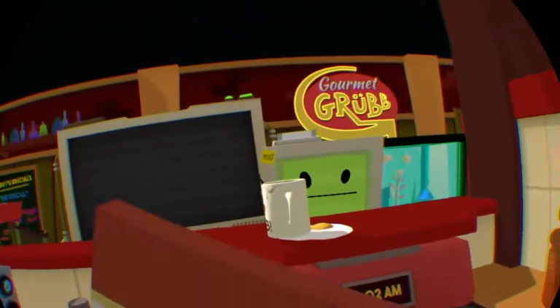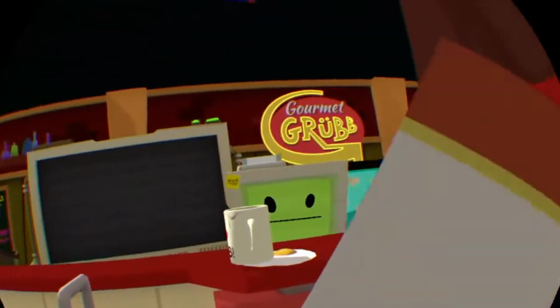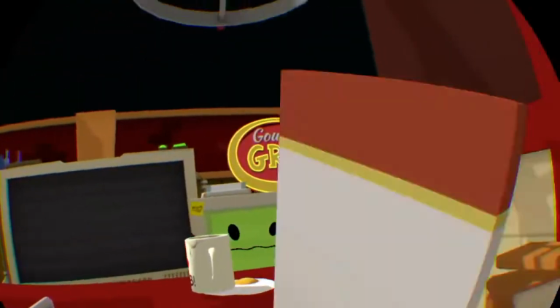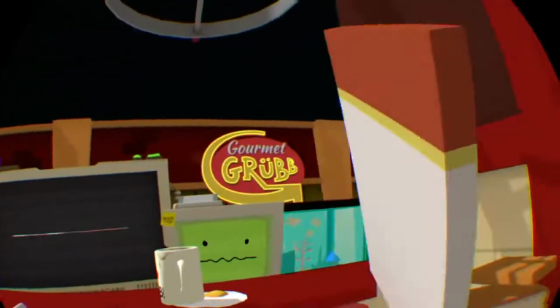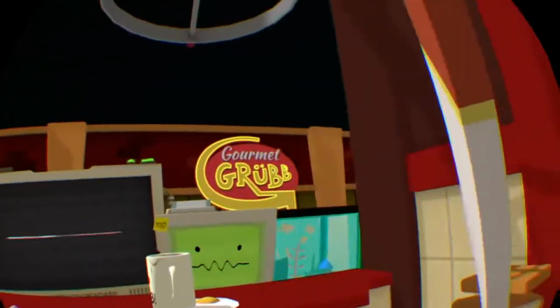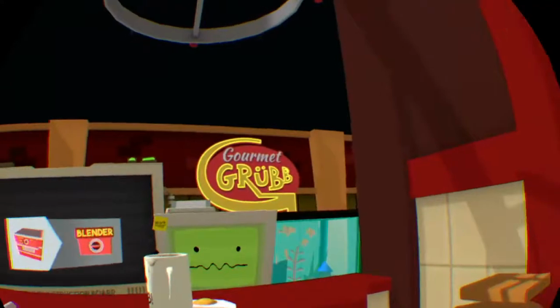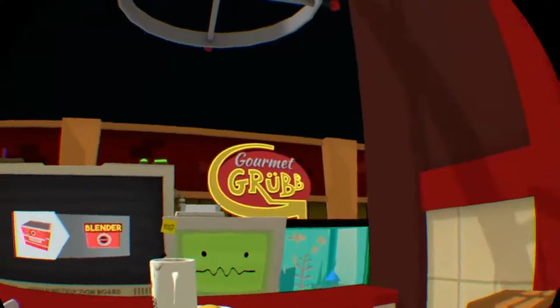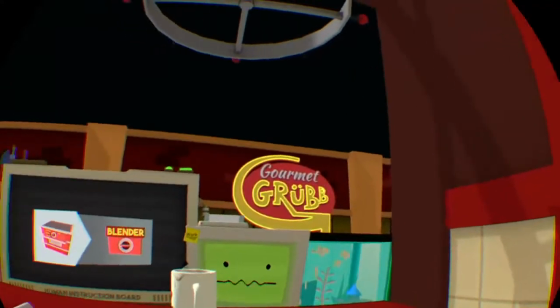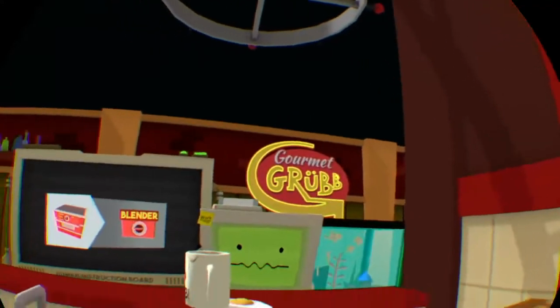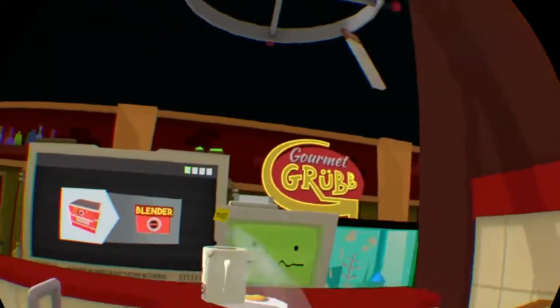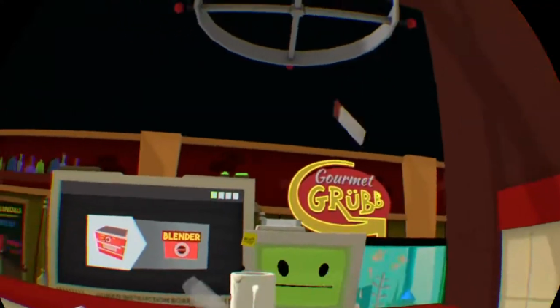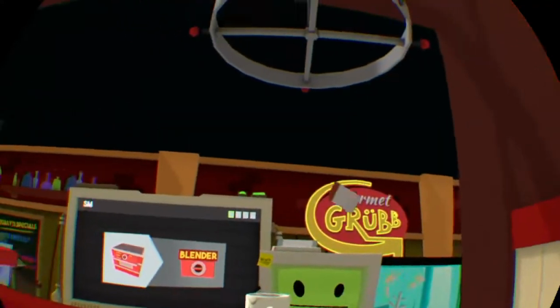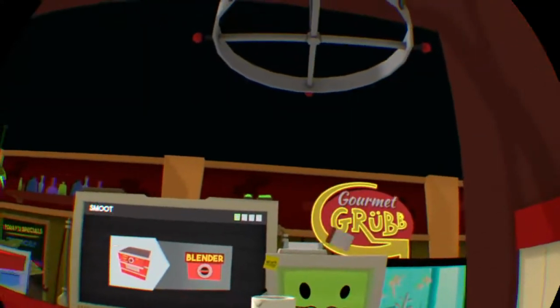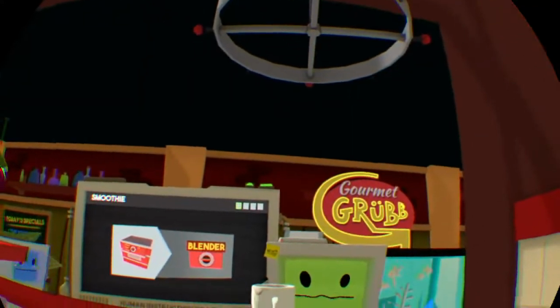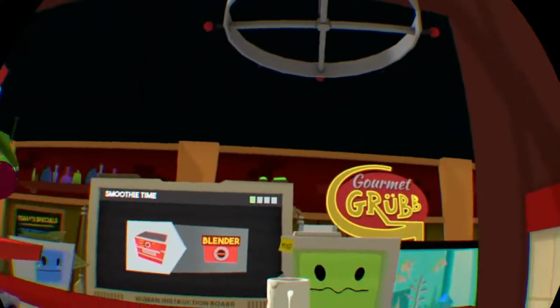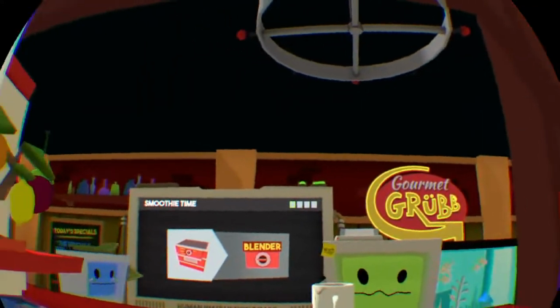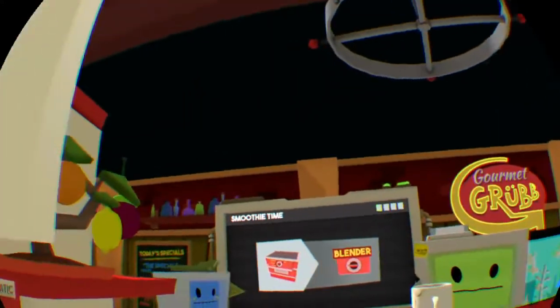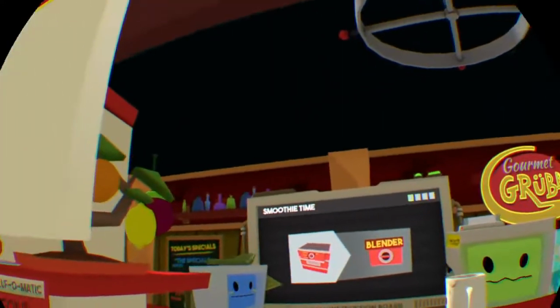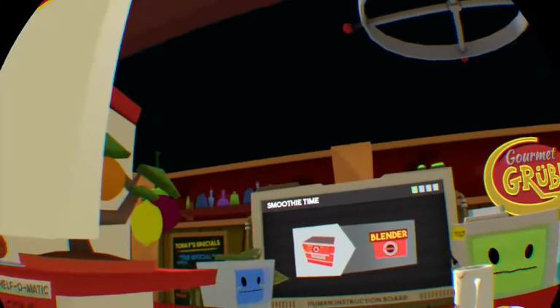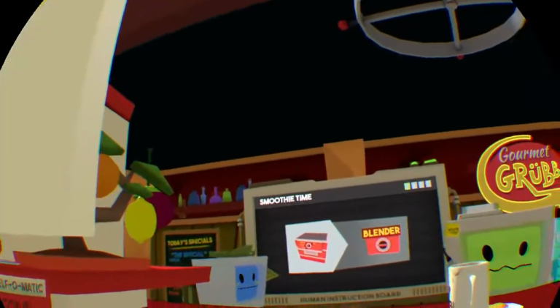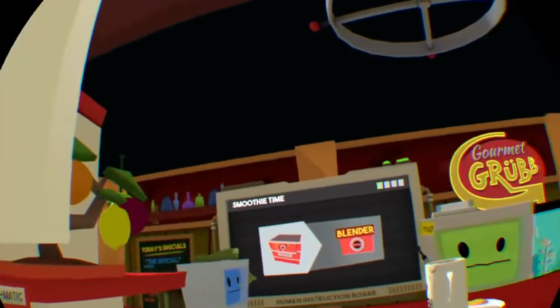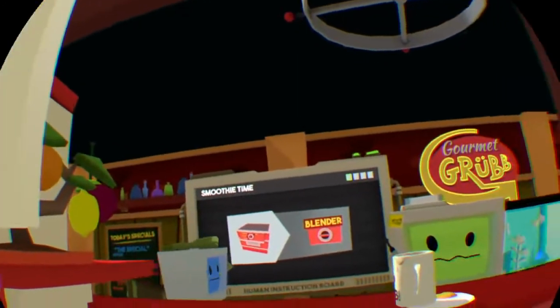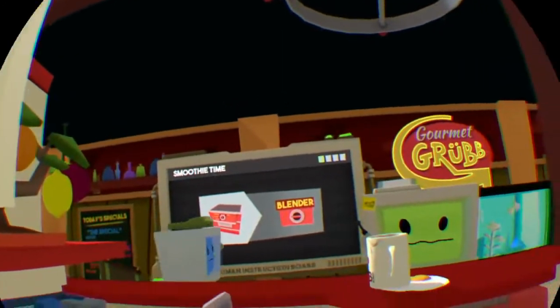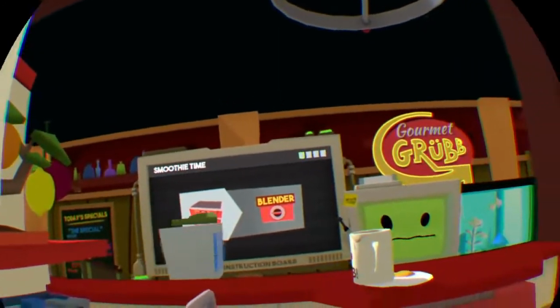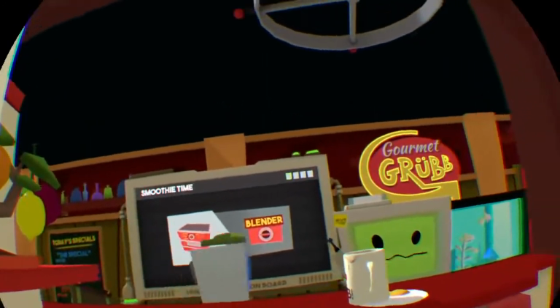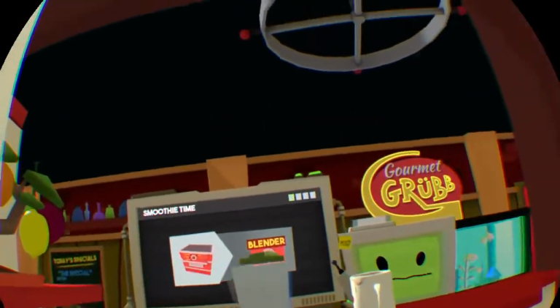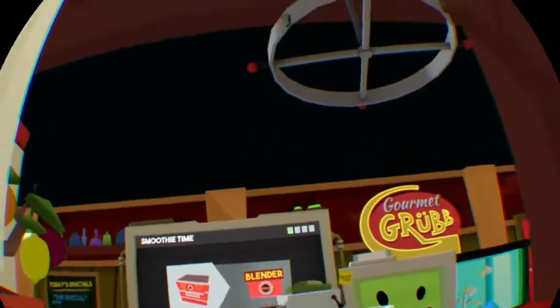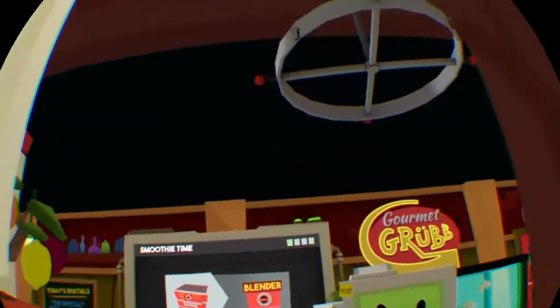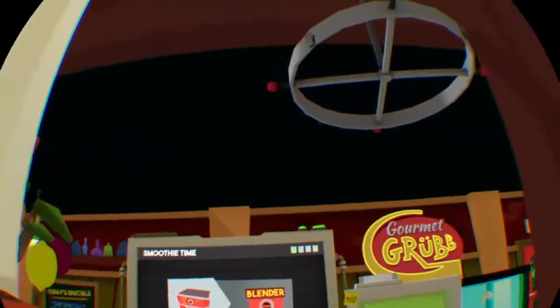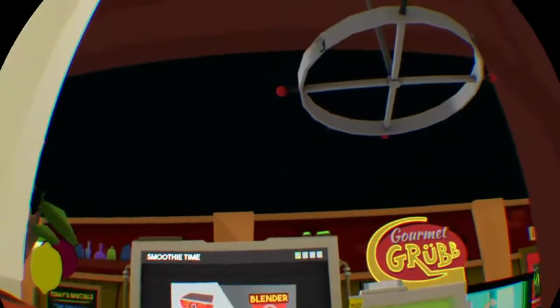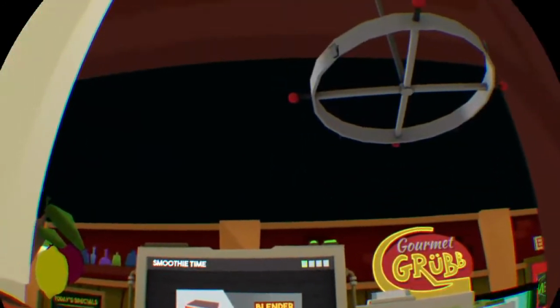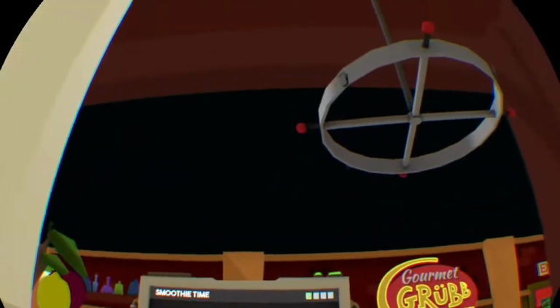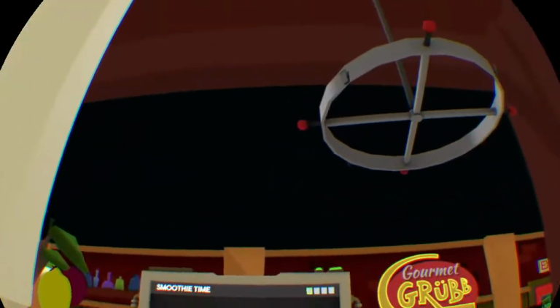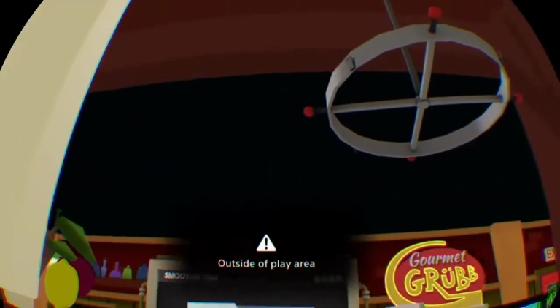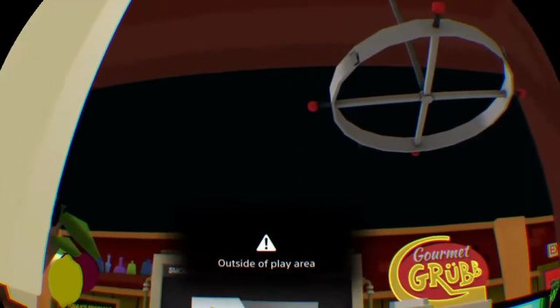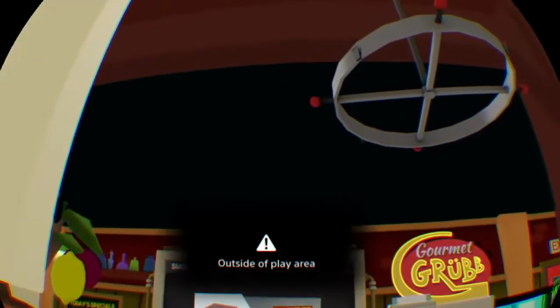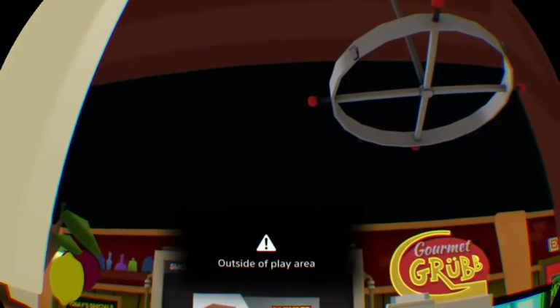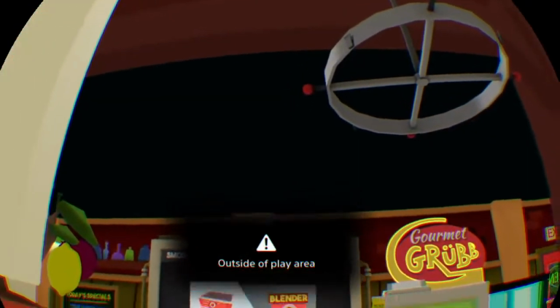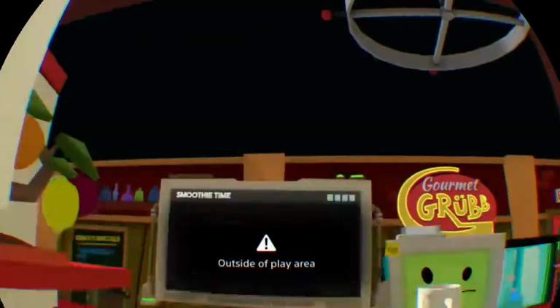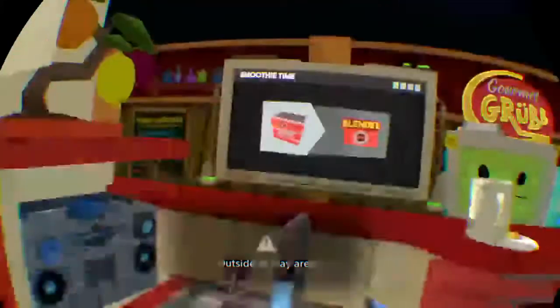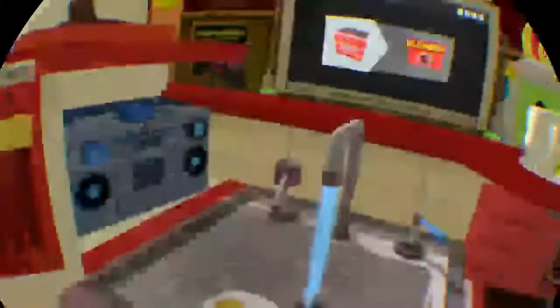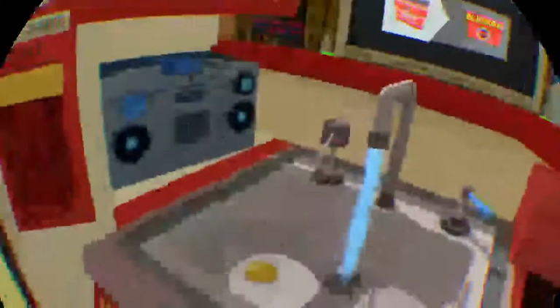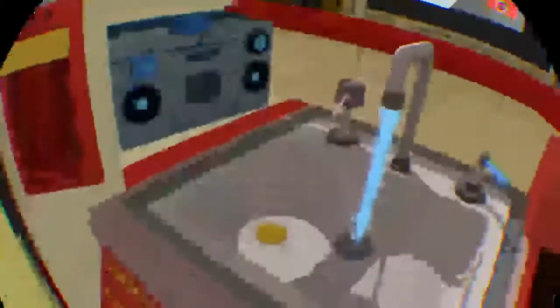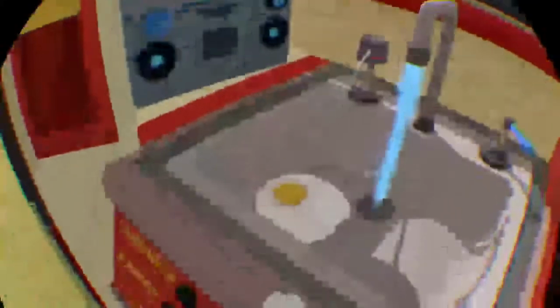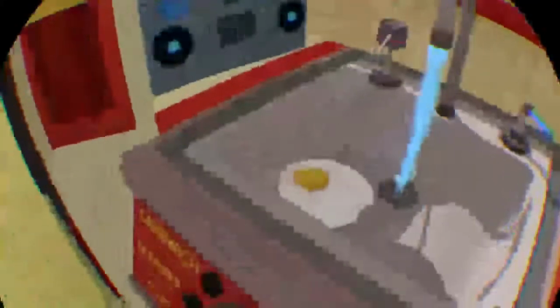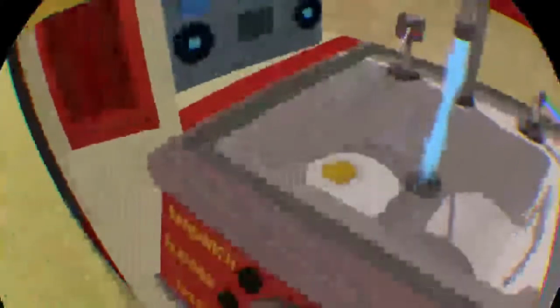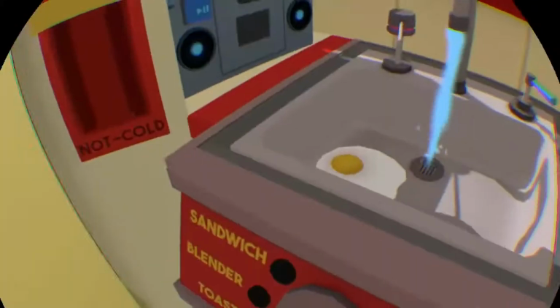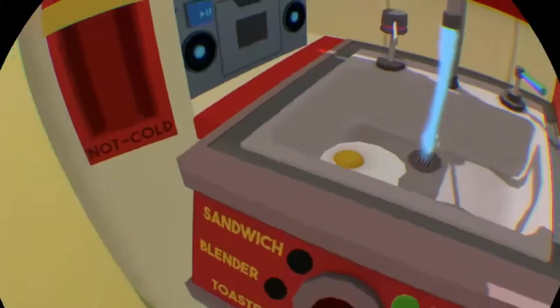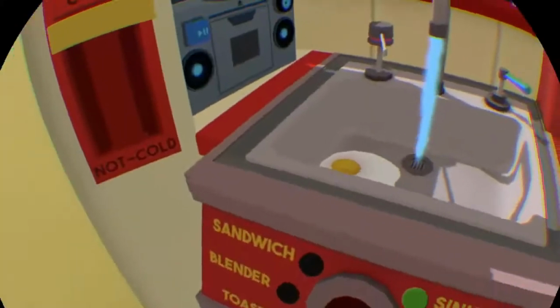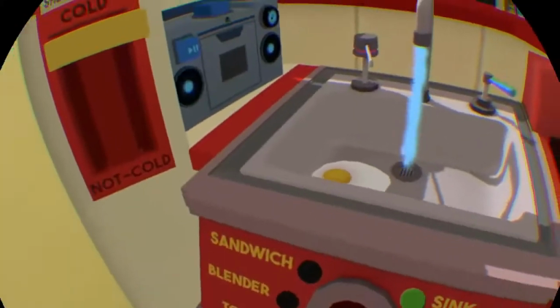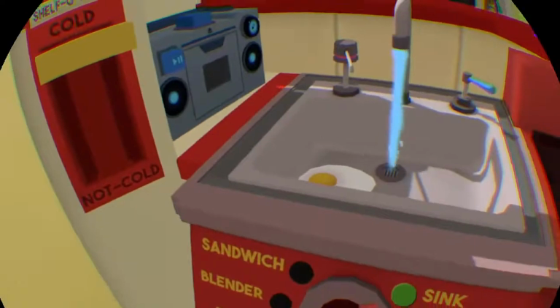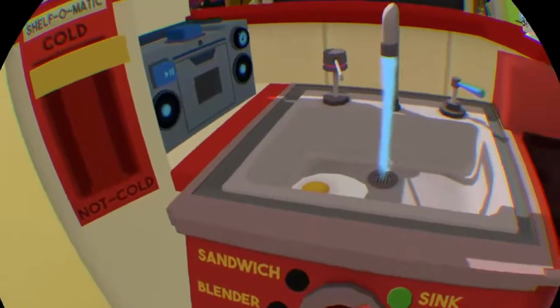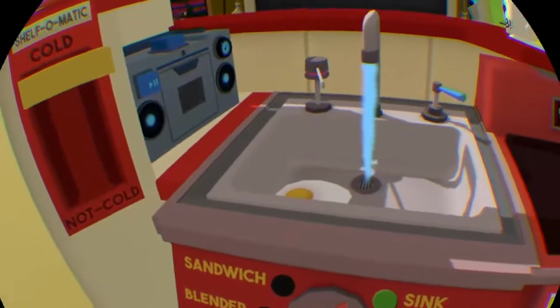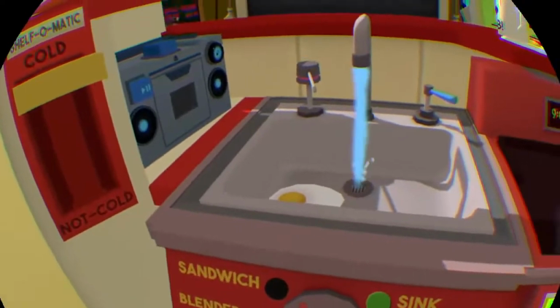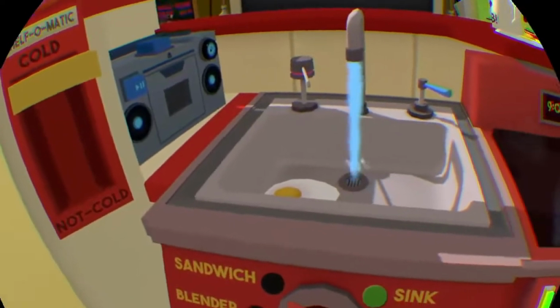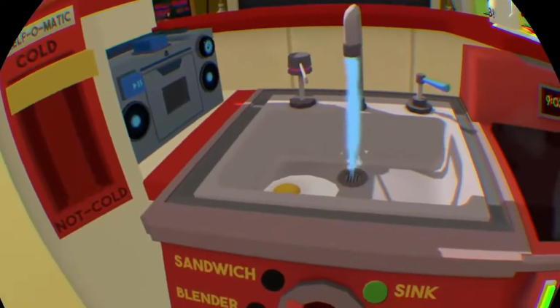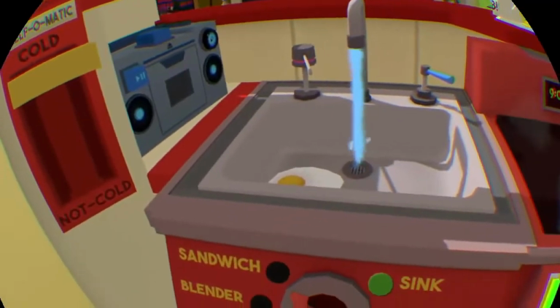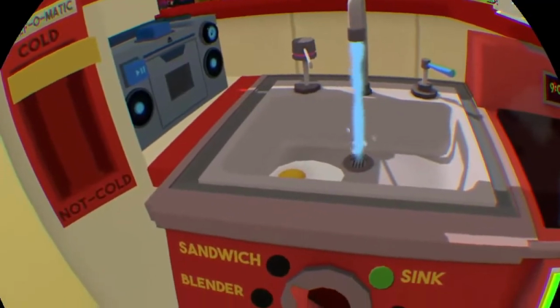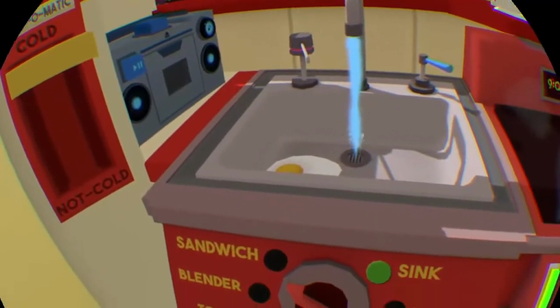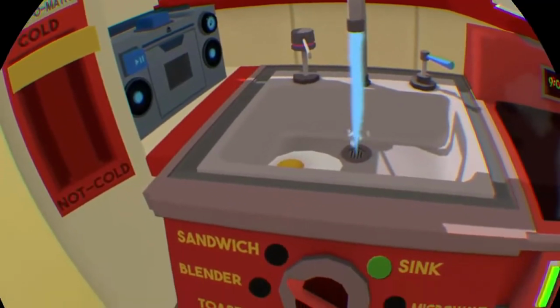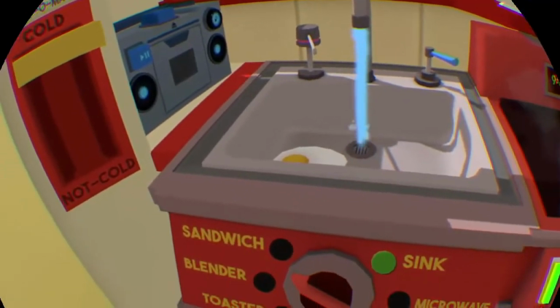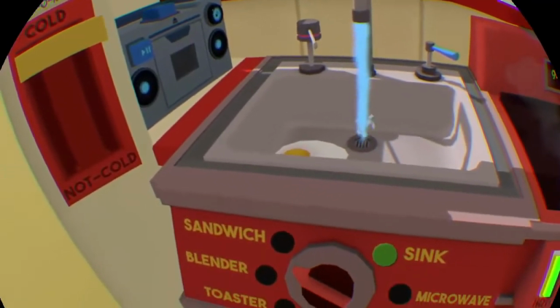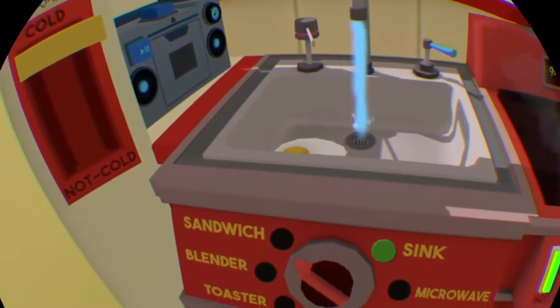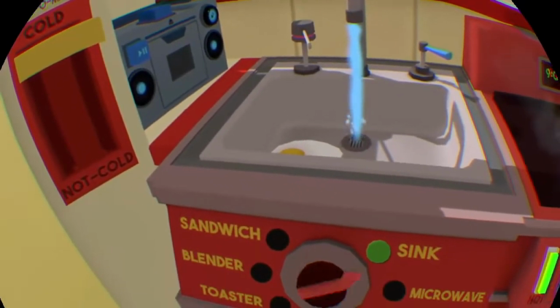The smoothie is one of the most efficient forms of human food. Simply take some of your inefficient solid food and put it through the blender.